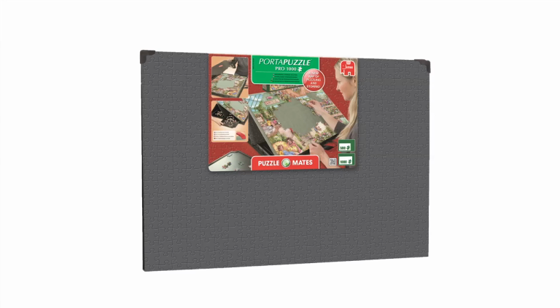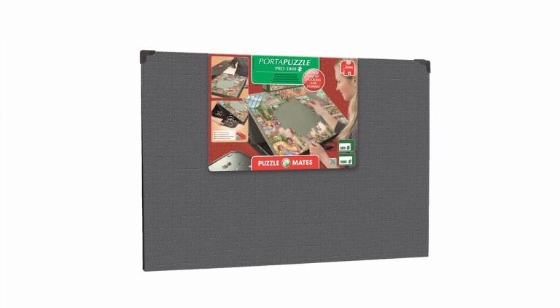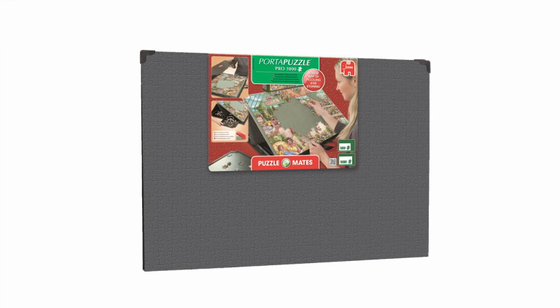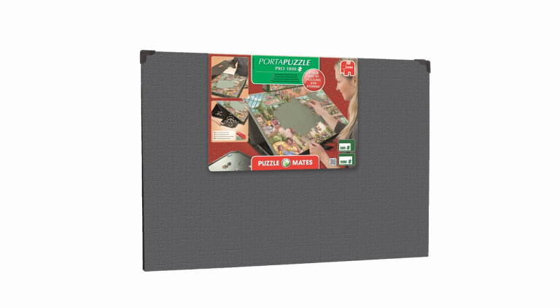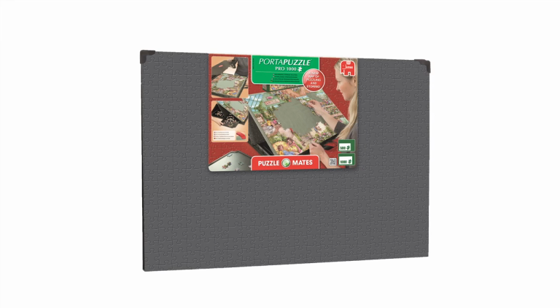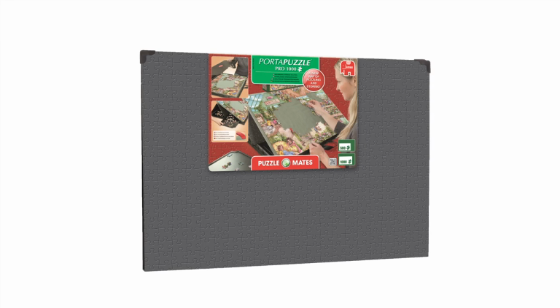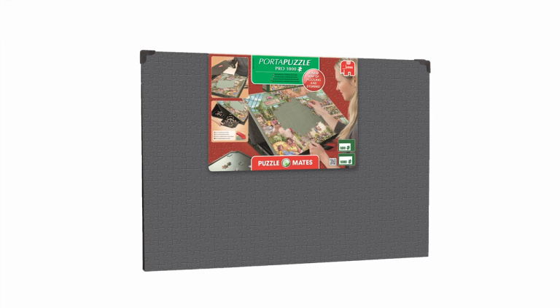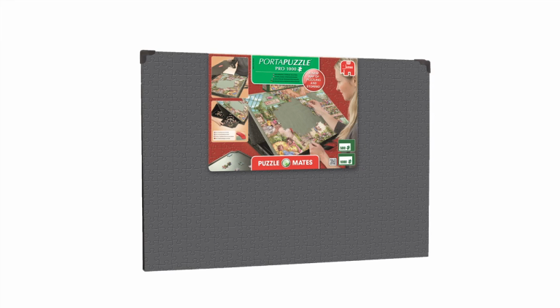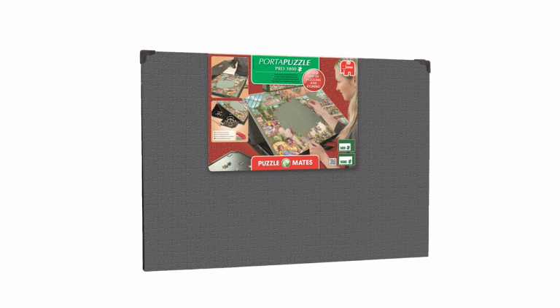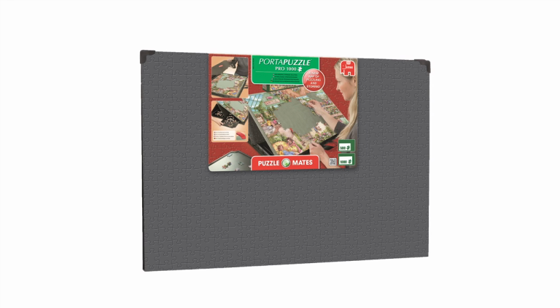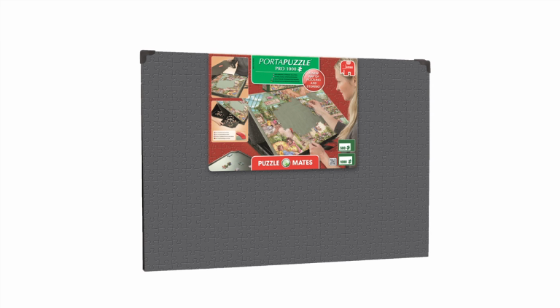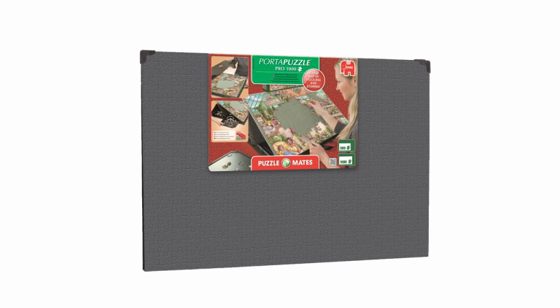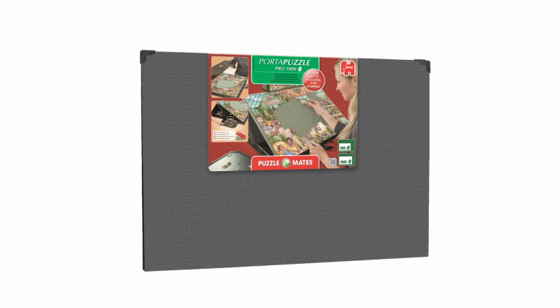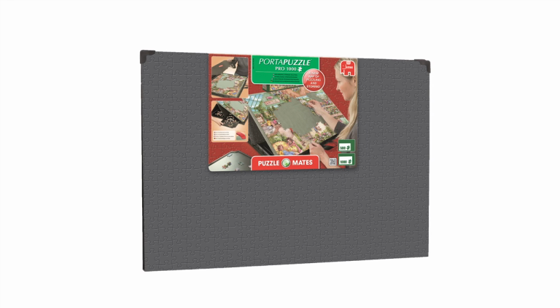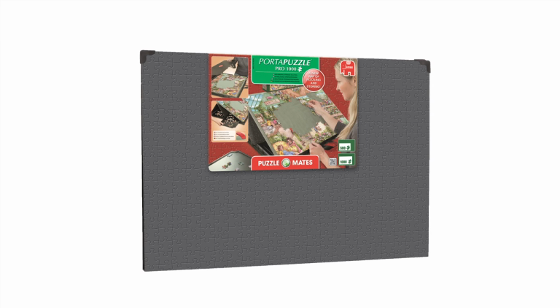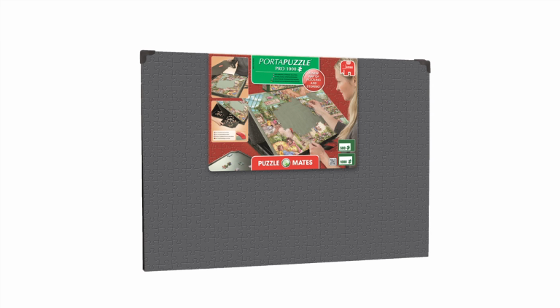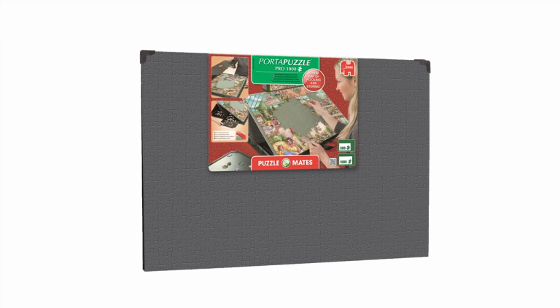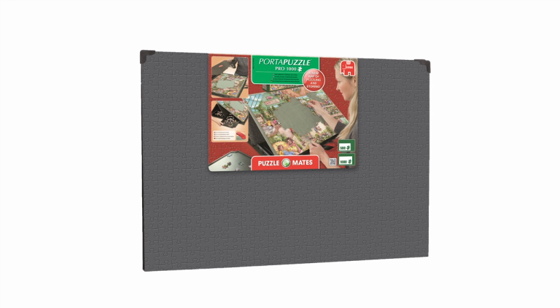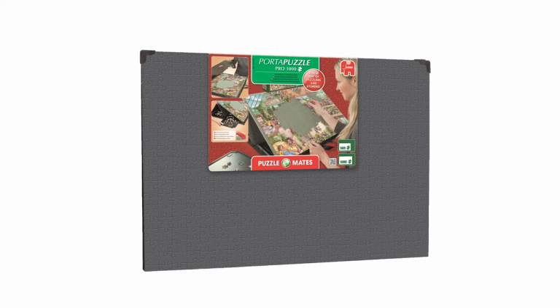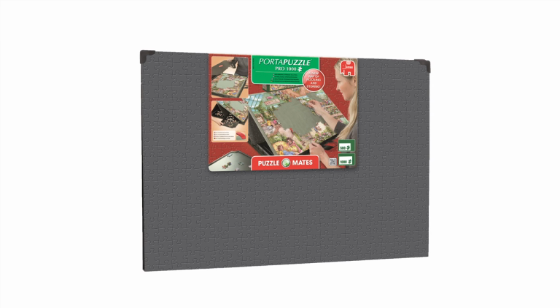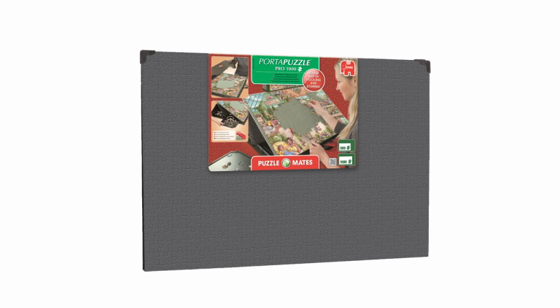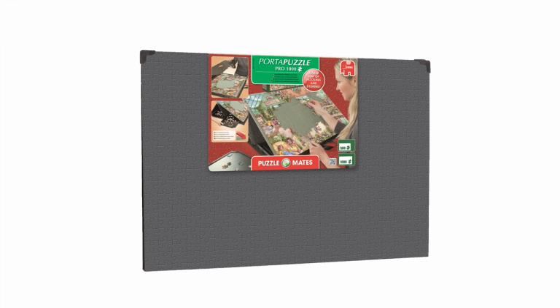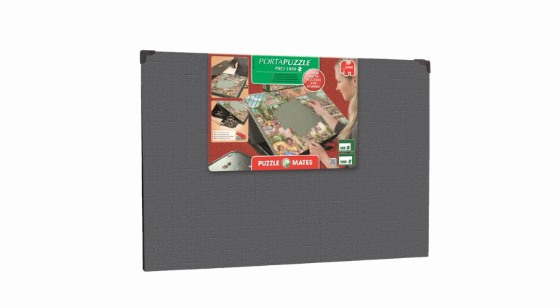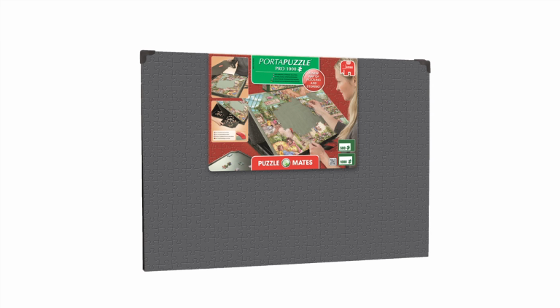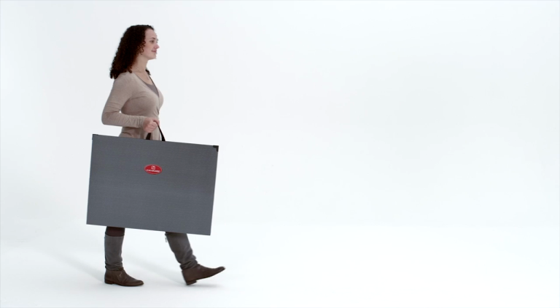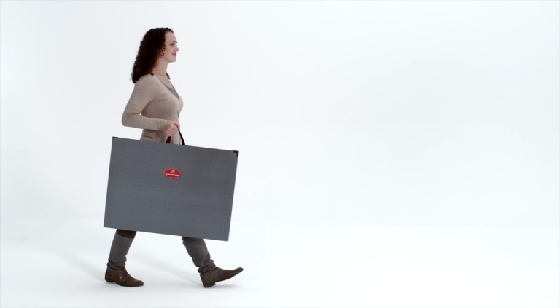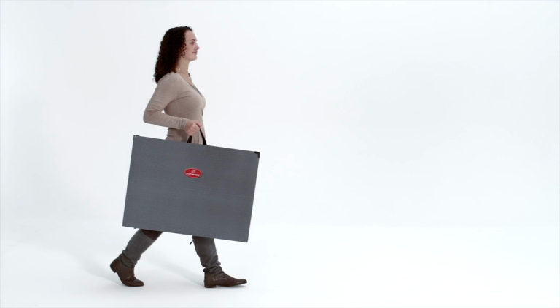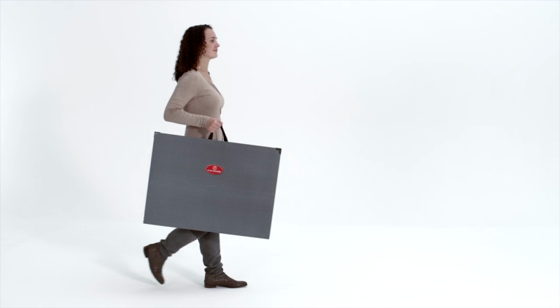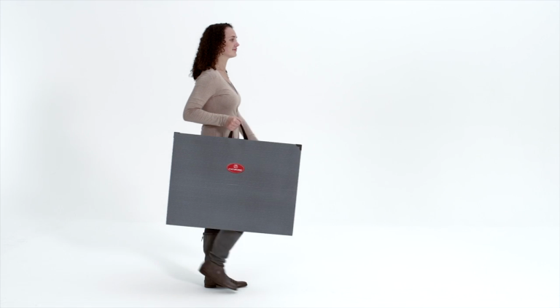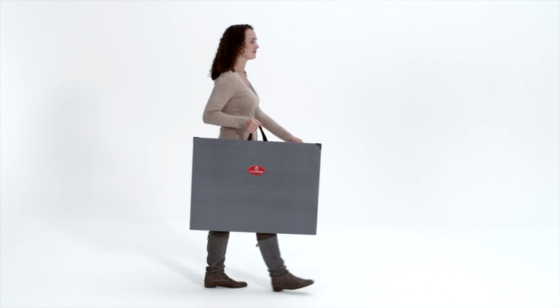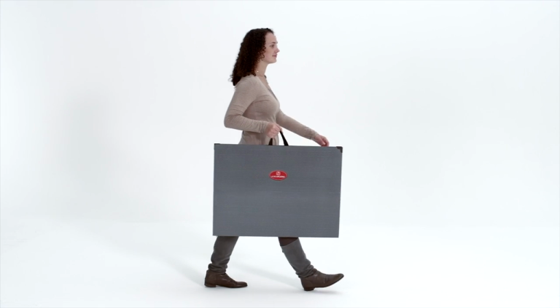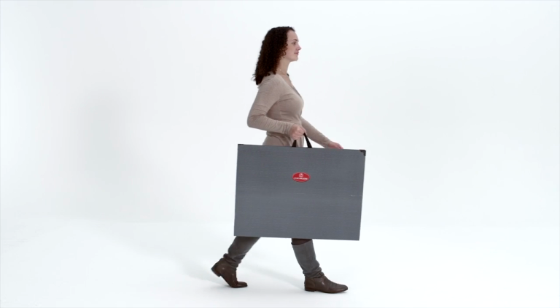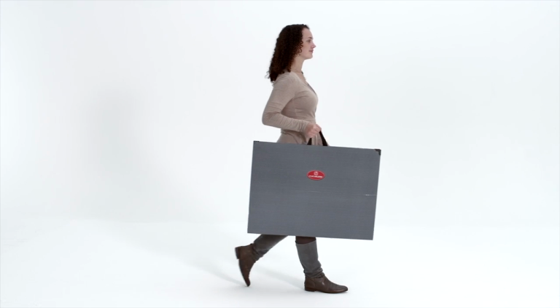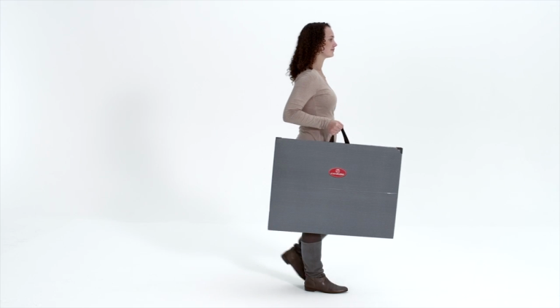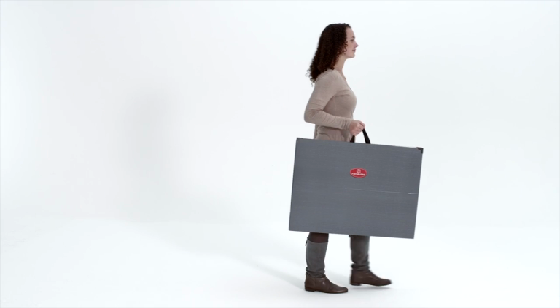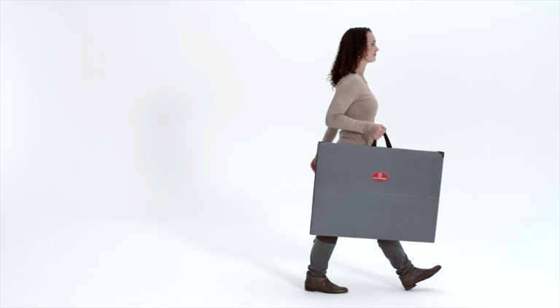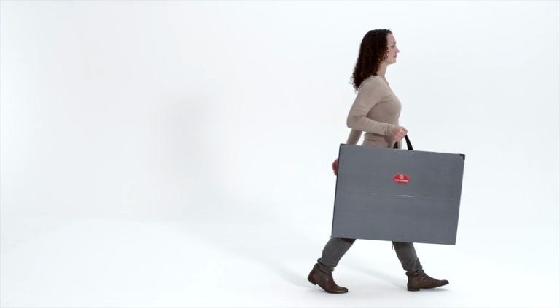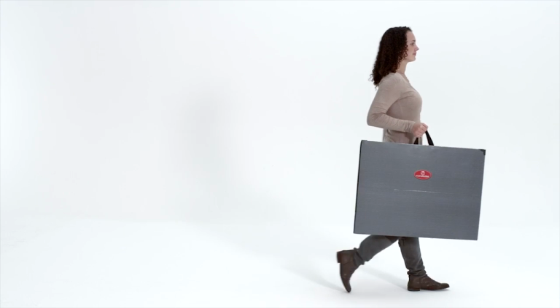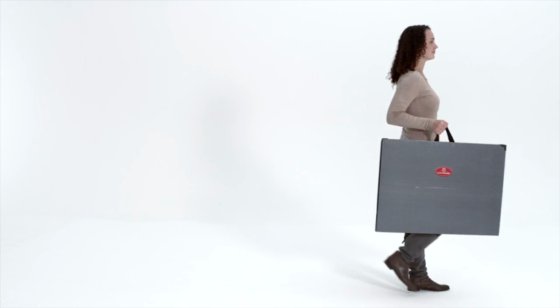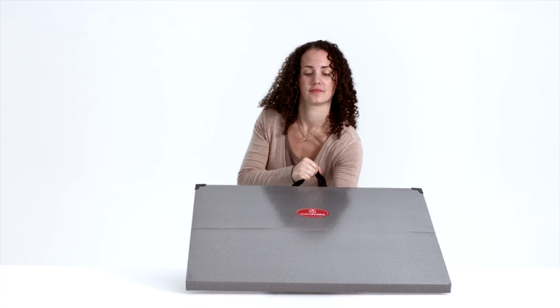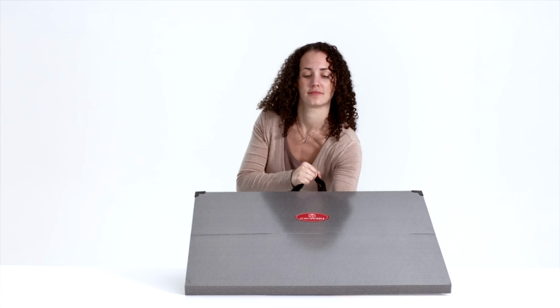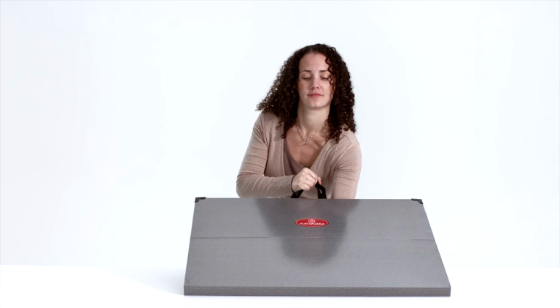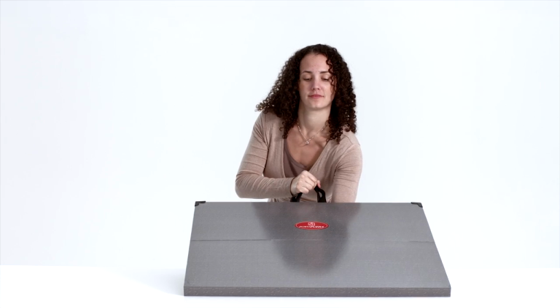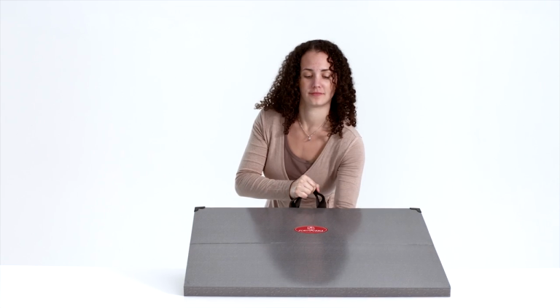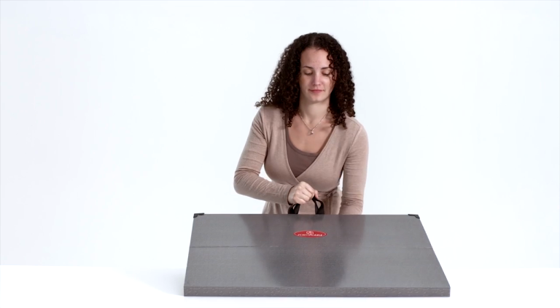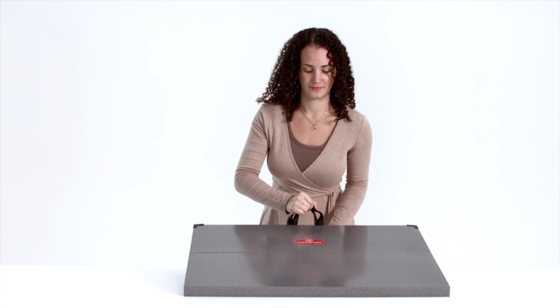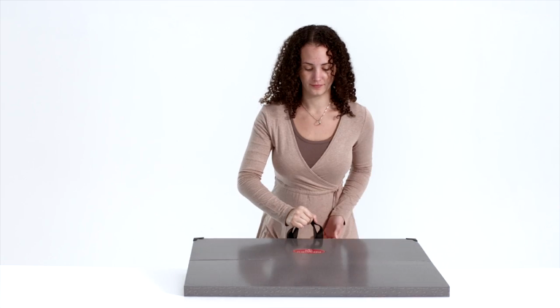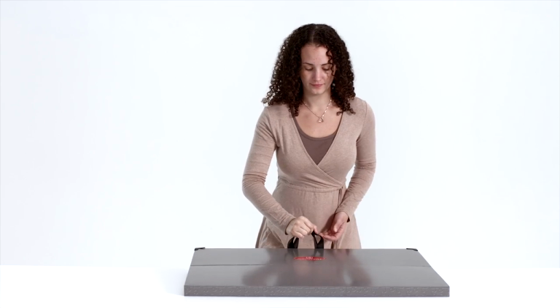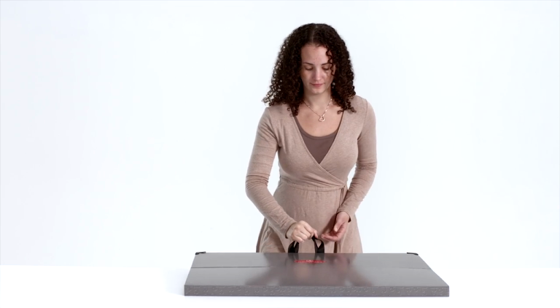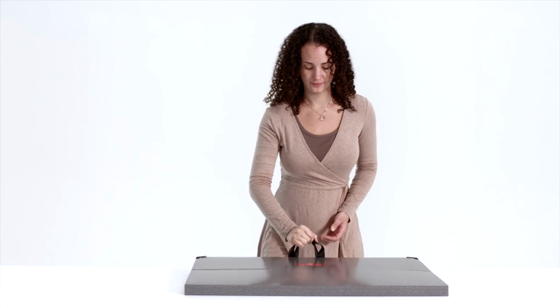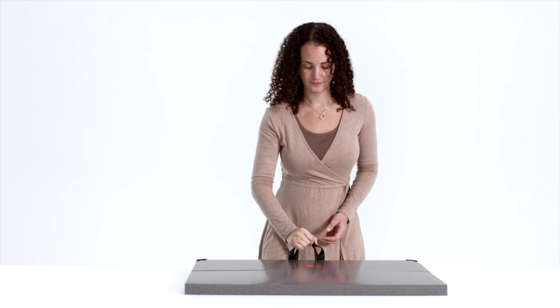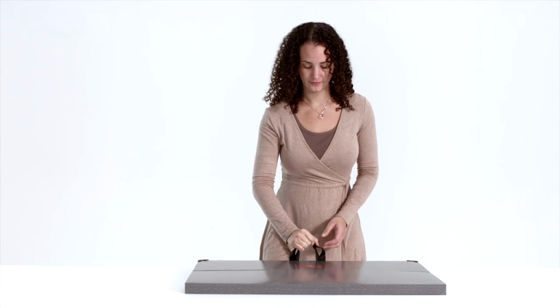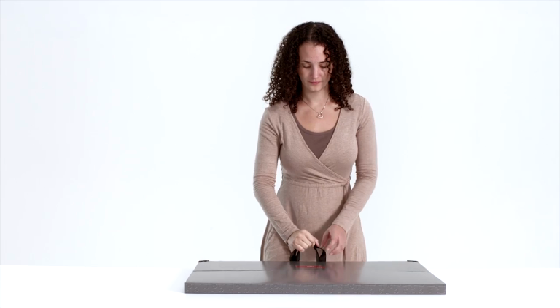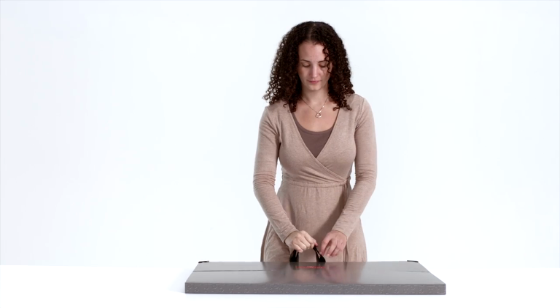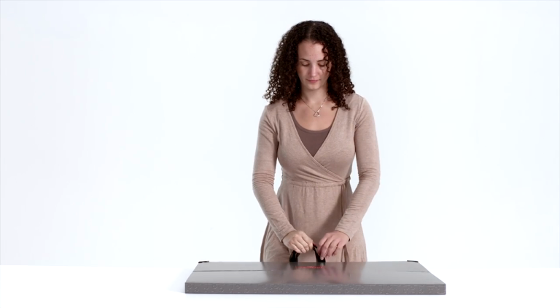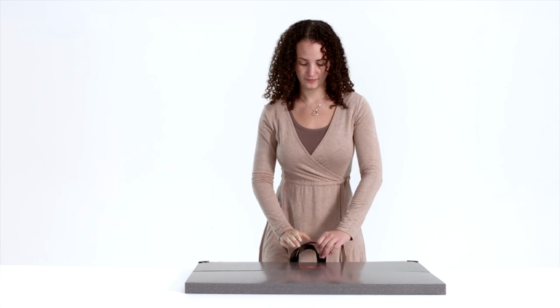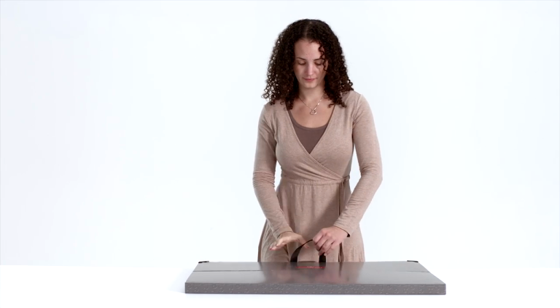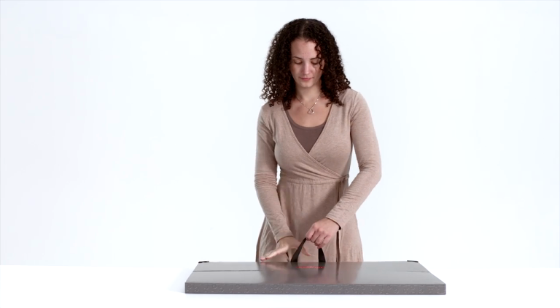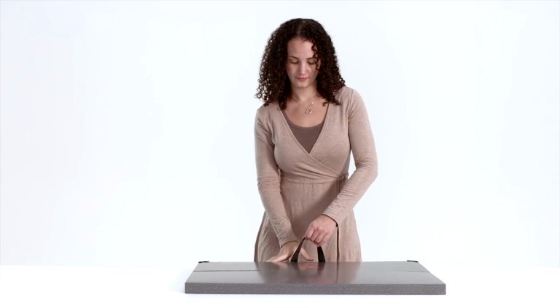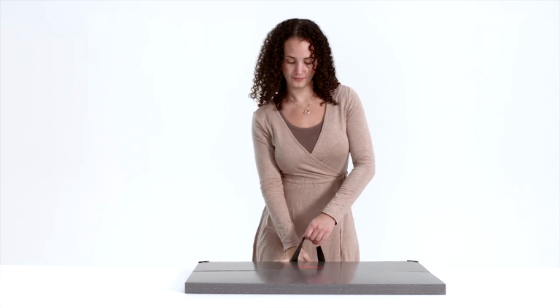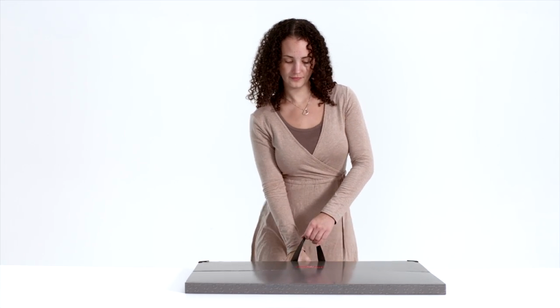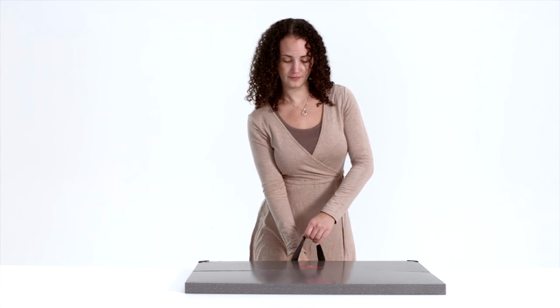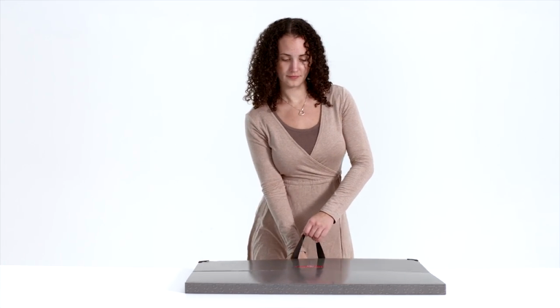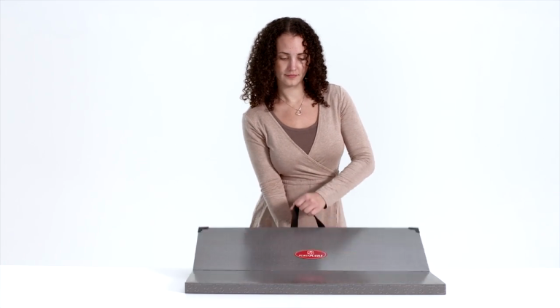Use Porta Puzzle Pro by Jumbo. Ideal for building, sorting, storing and transporting puzzles of up to 1,000 pieces.